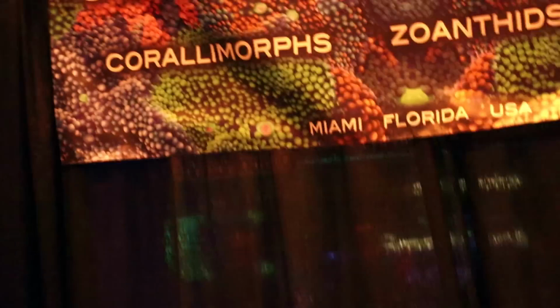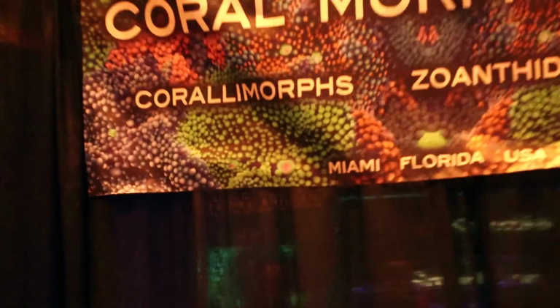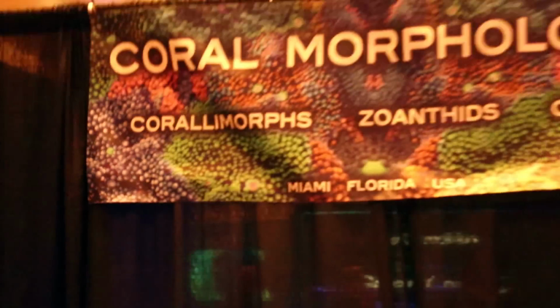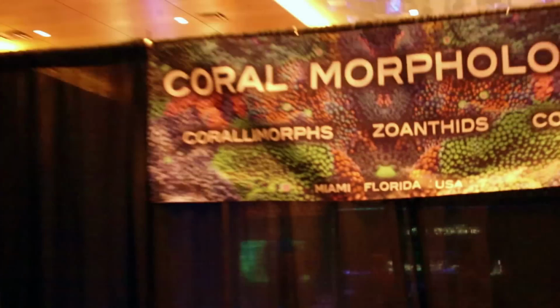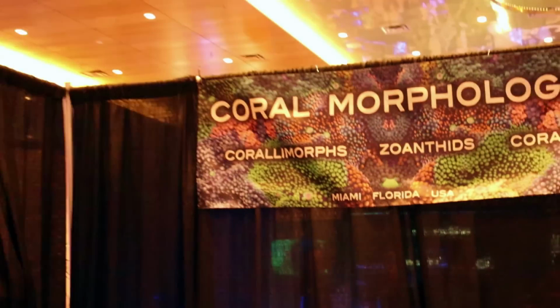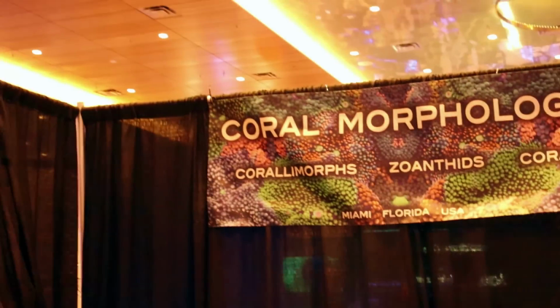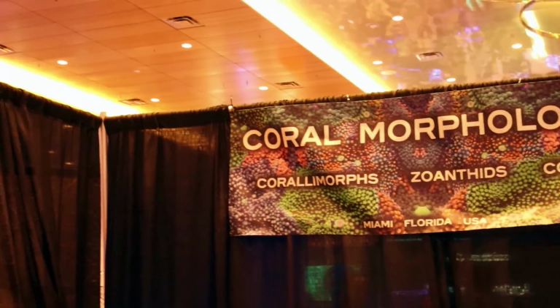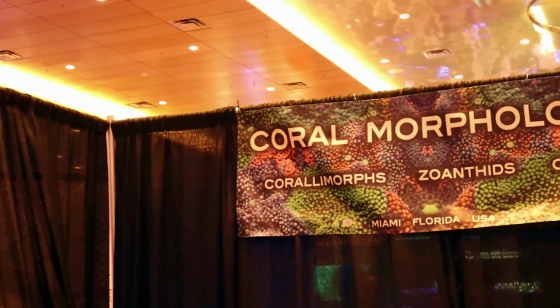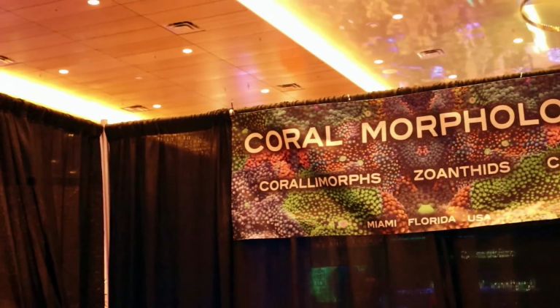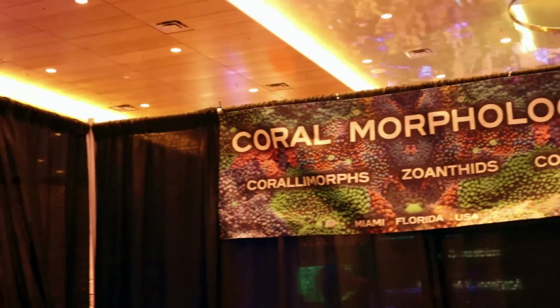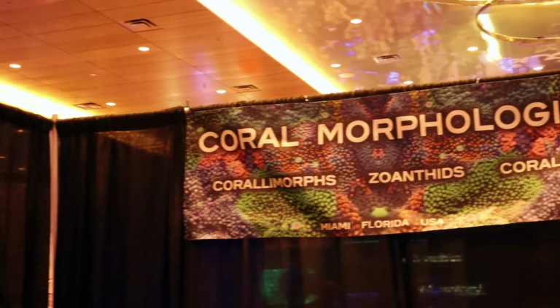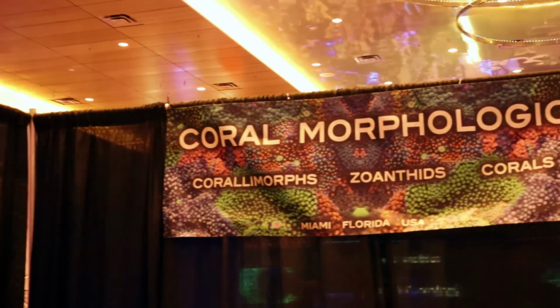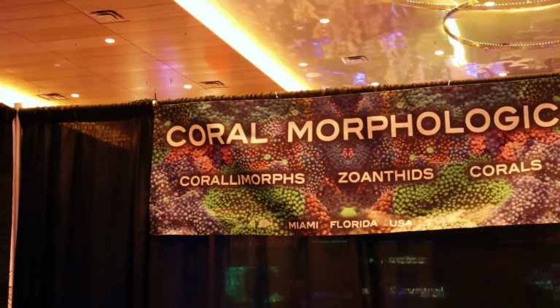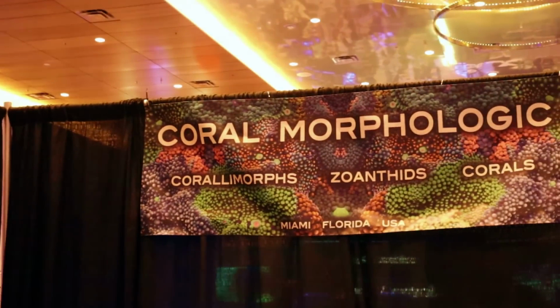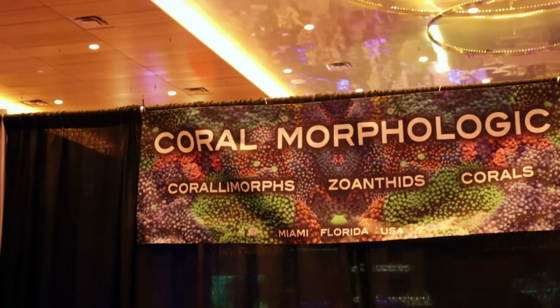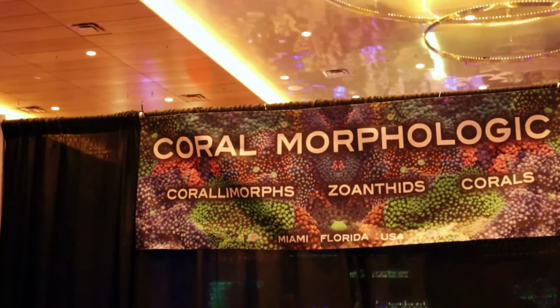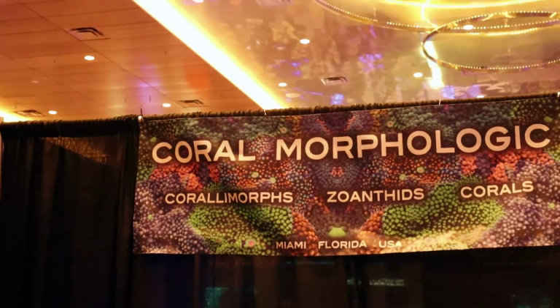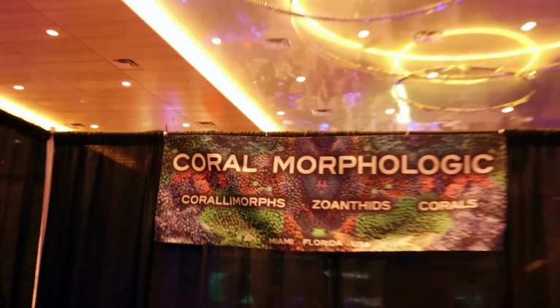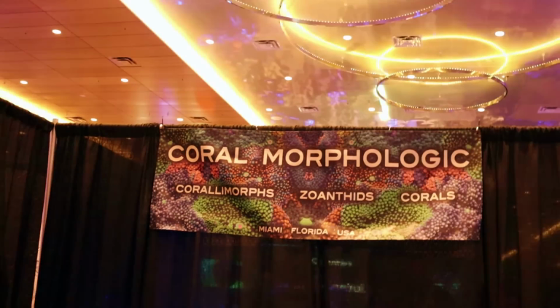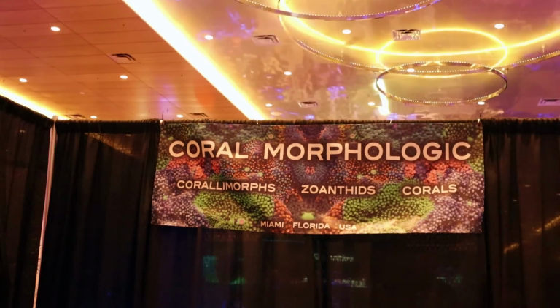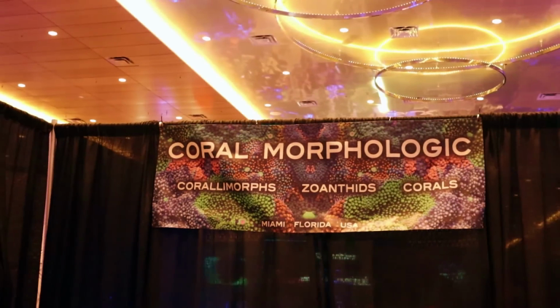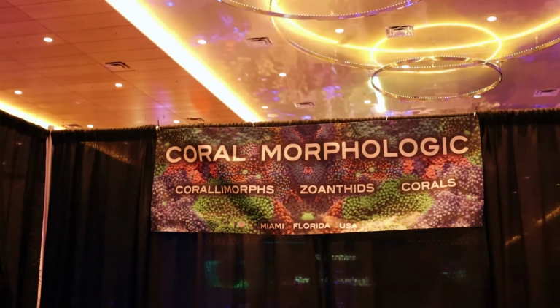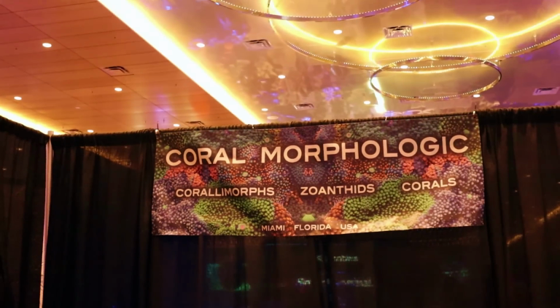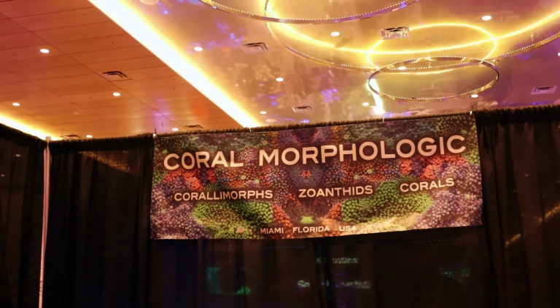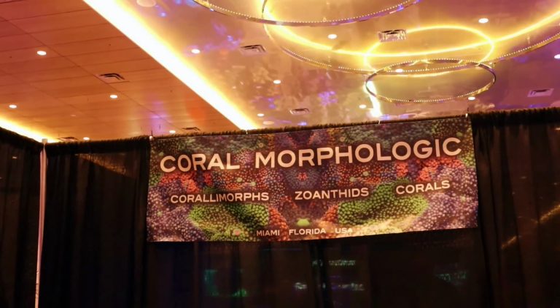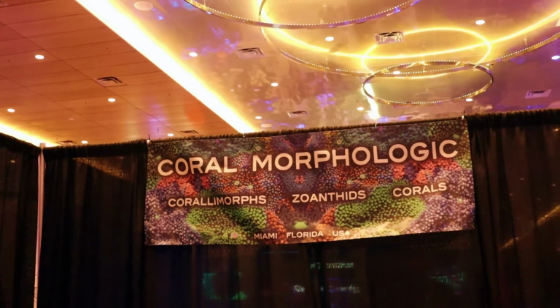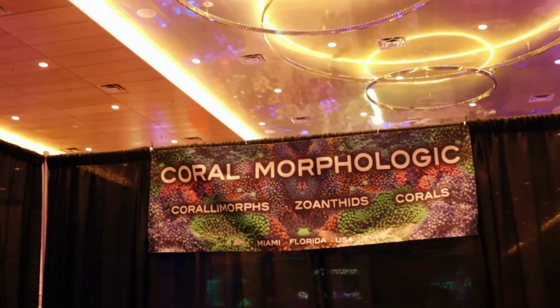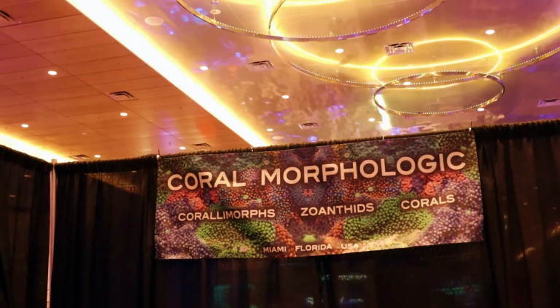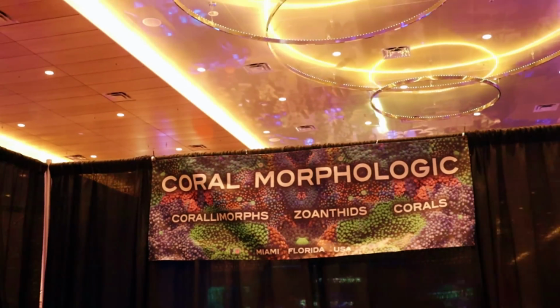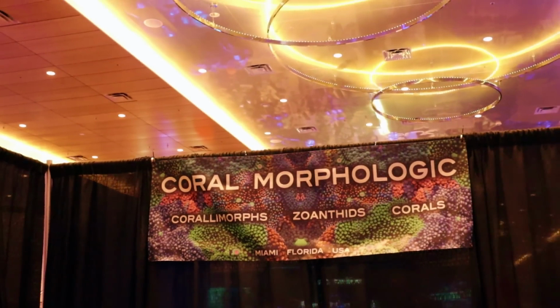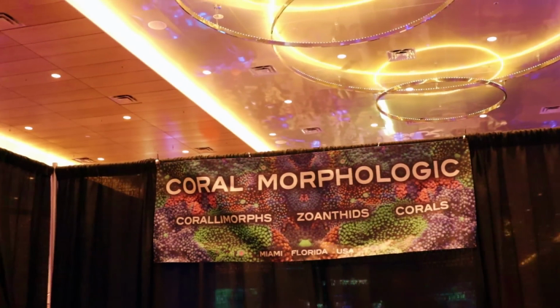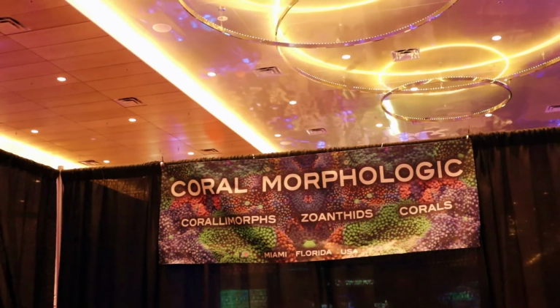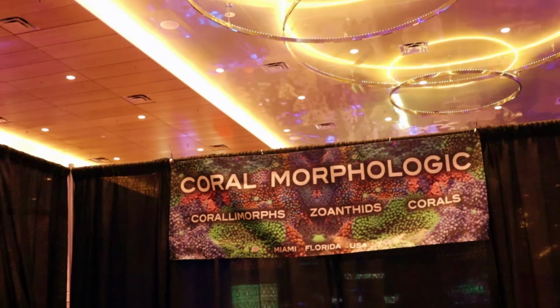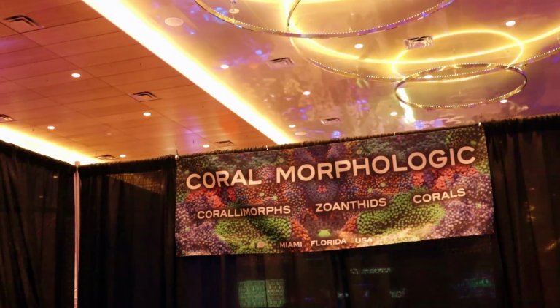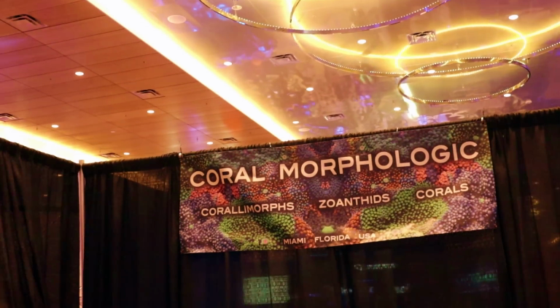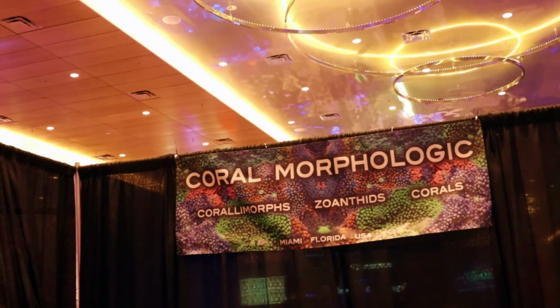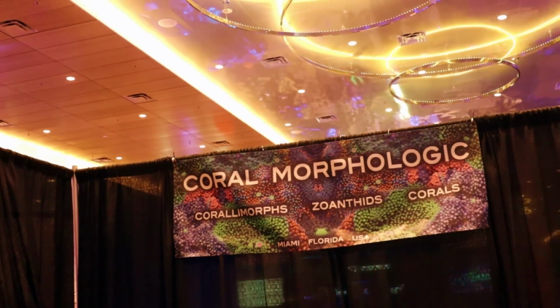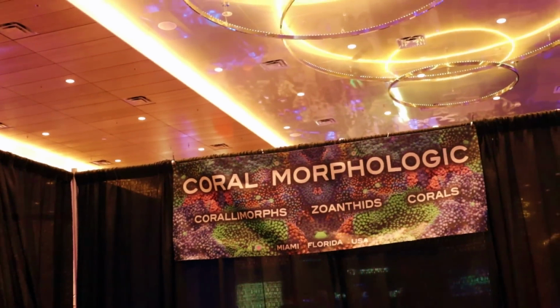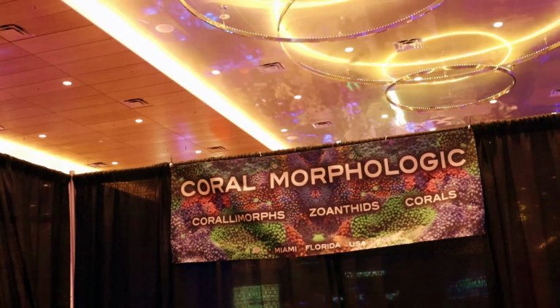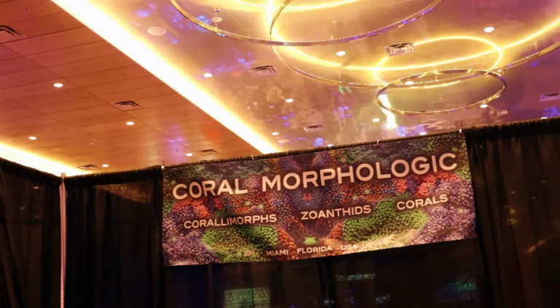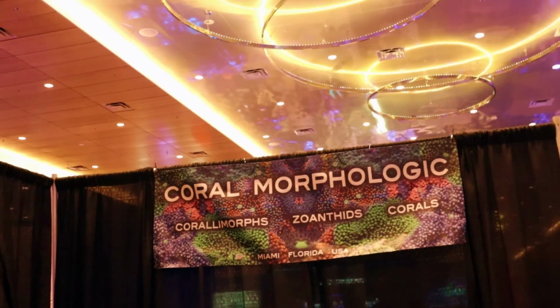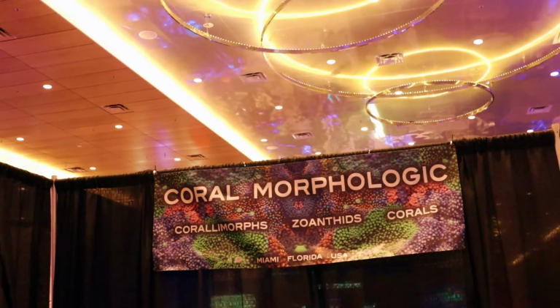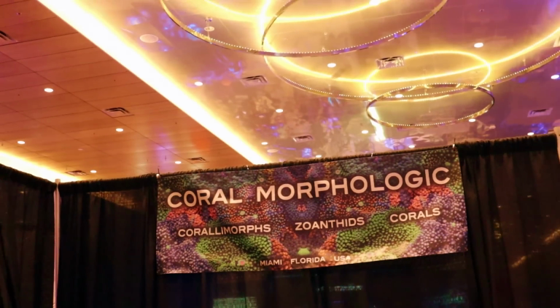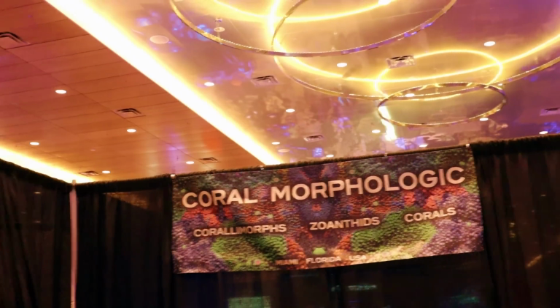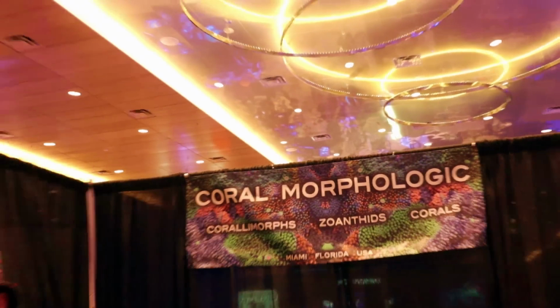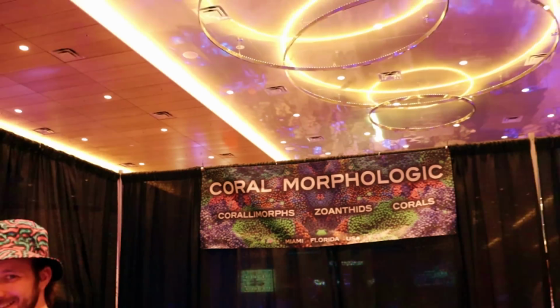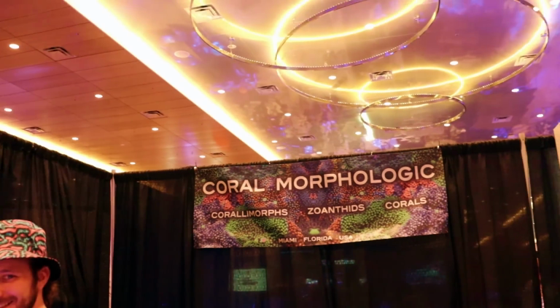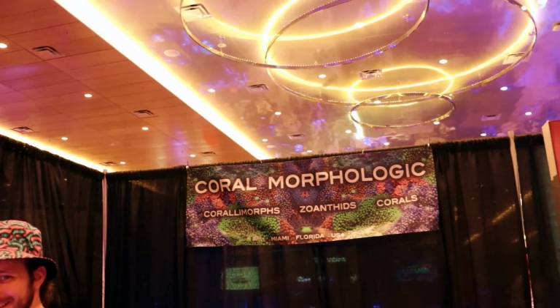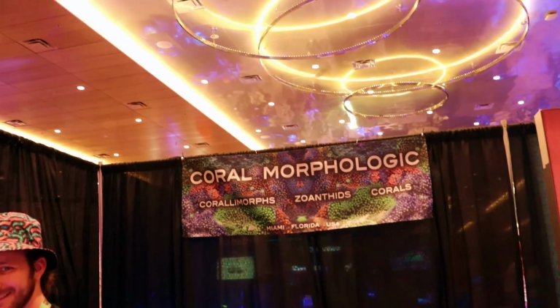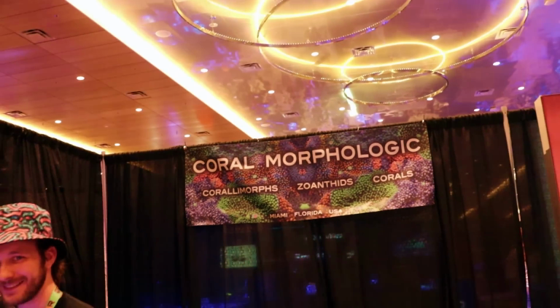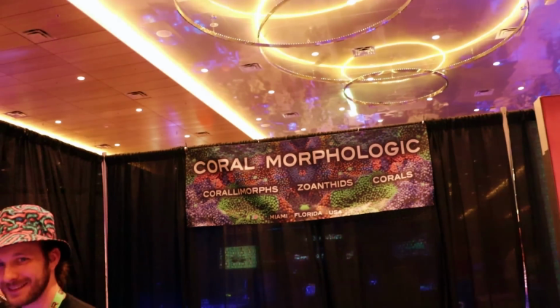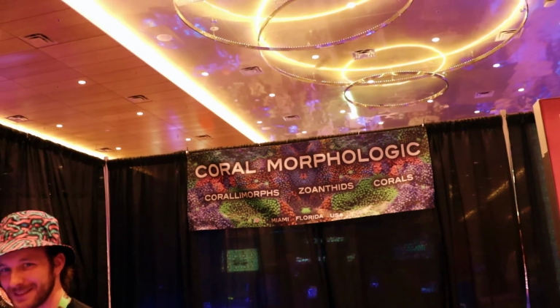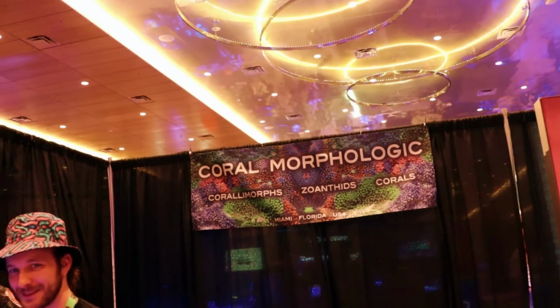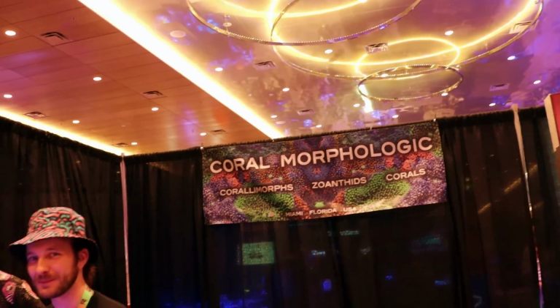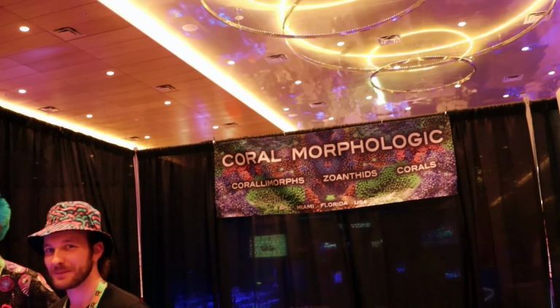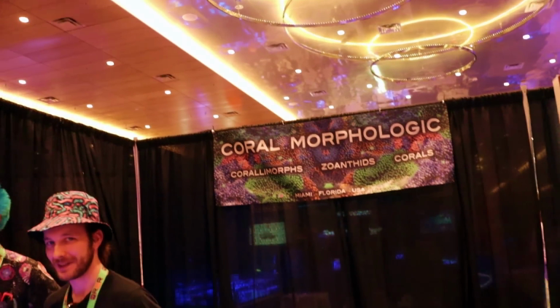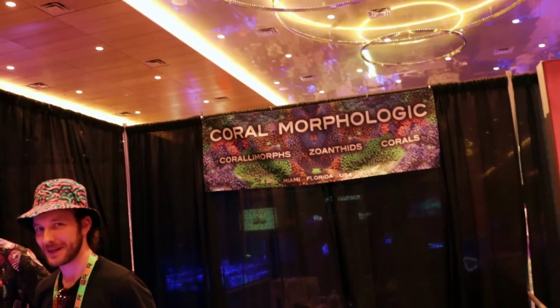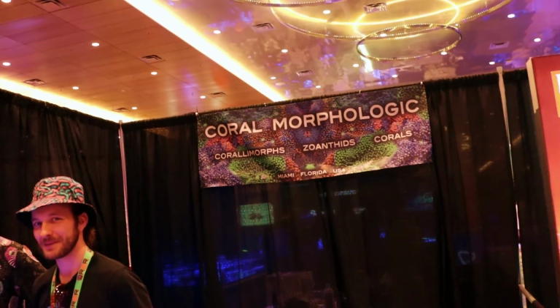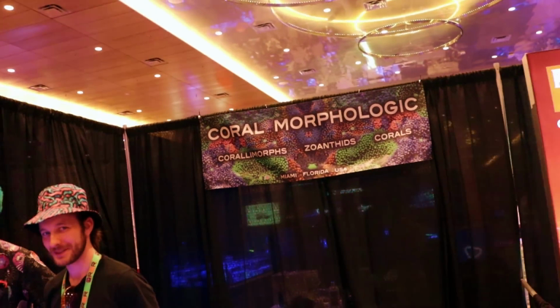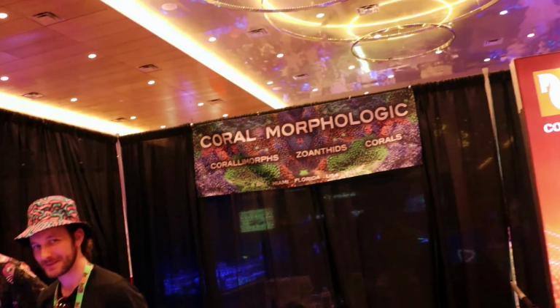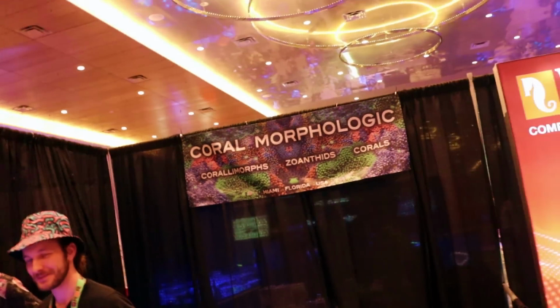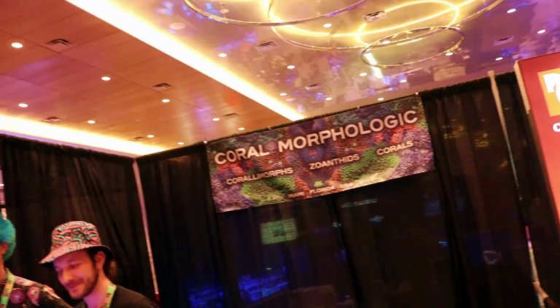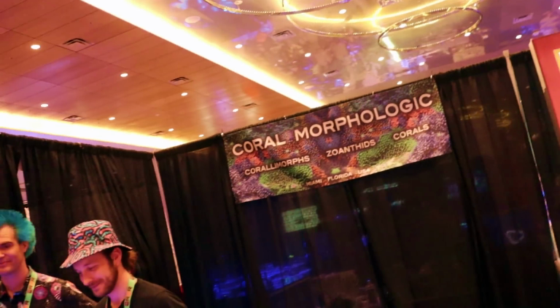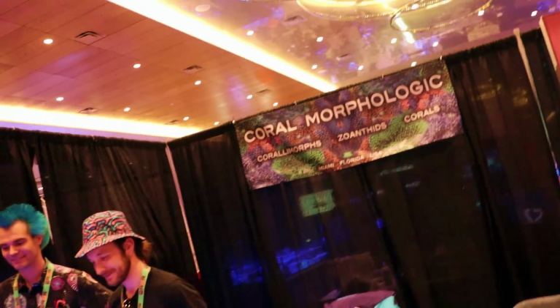I didn't even mention where I am — we are at Coral Morphologic. These guys have been around forever. You guys are in Florida, right? In Miami. Yeah, thanks man.